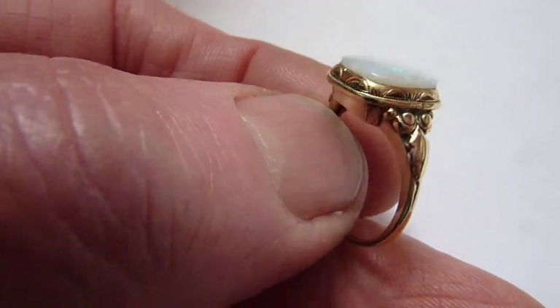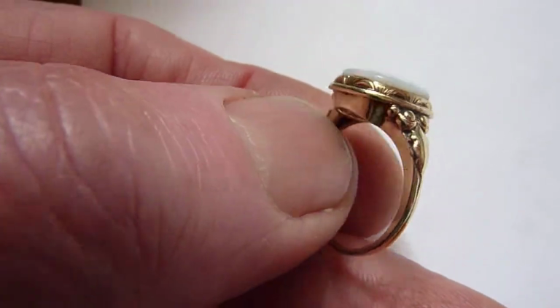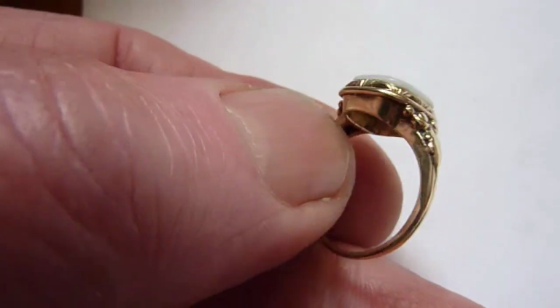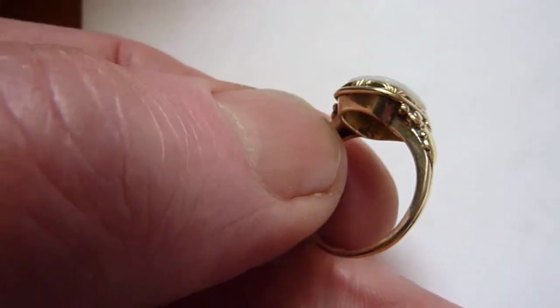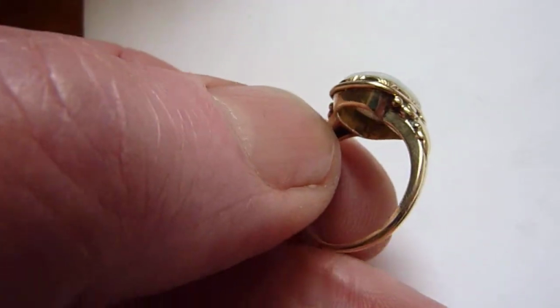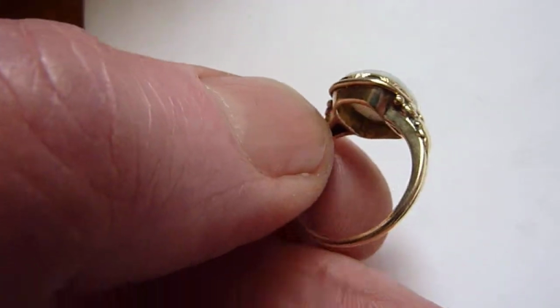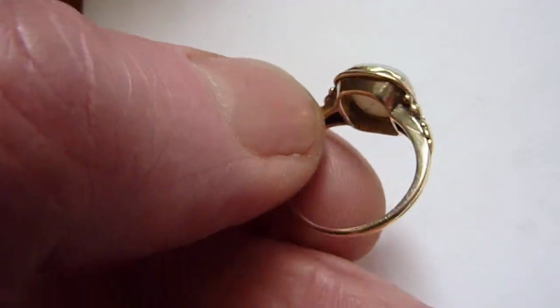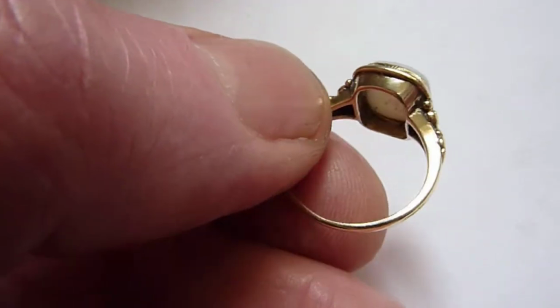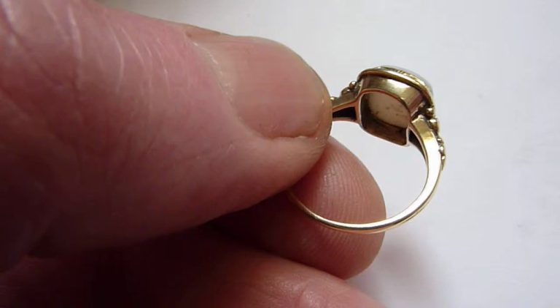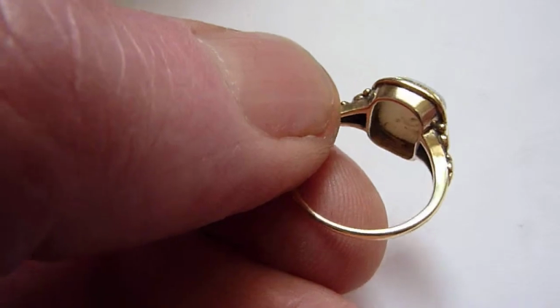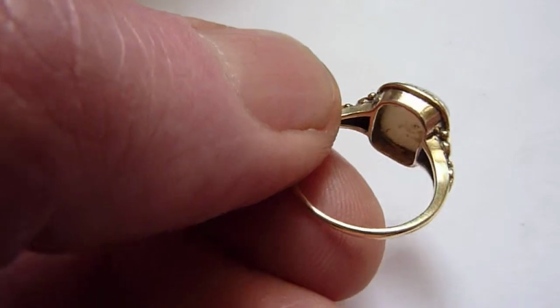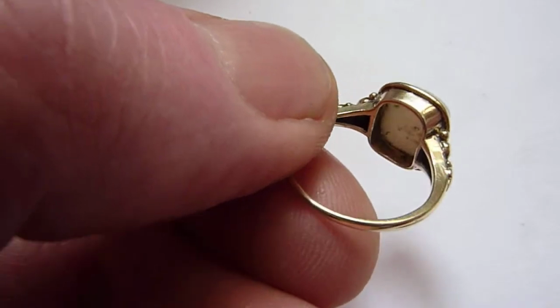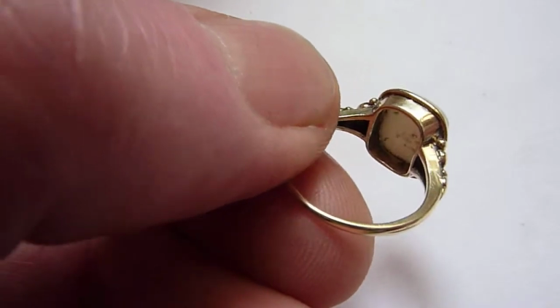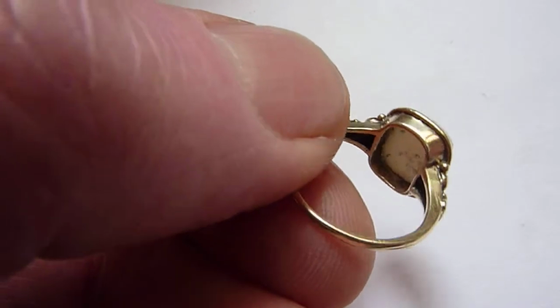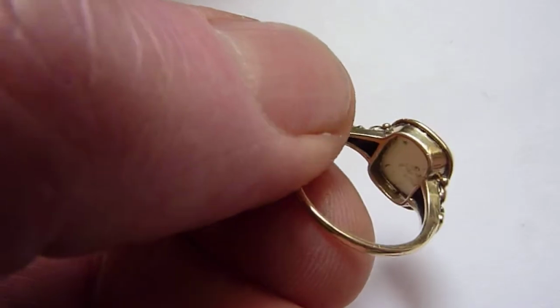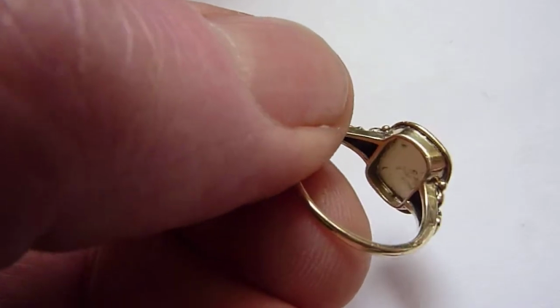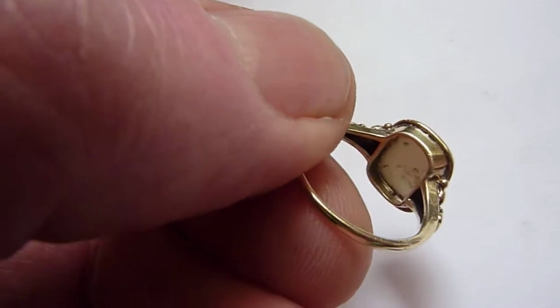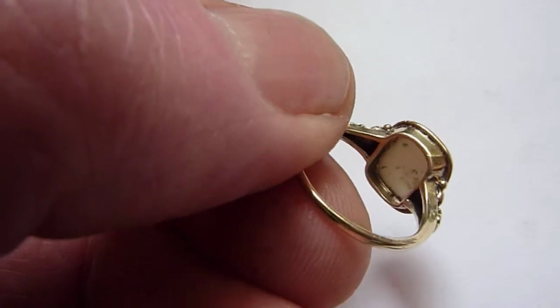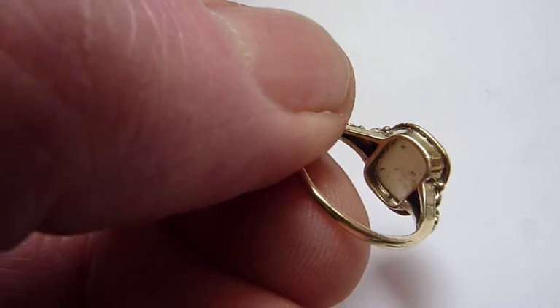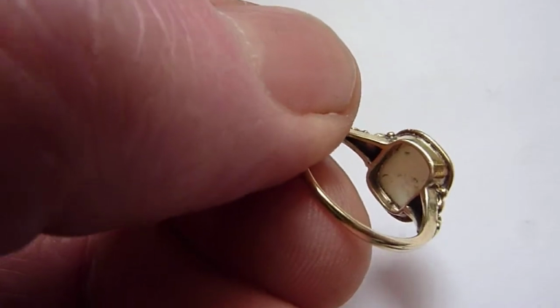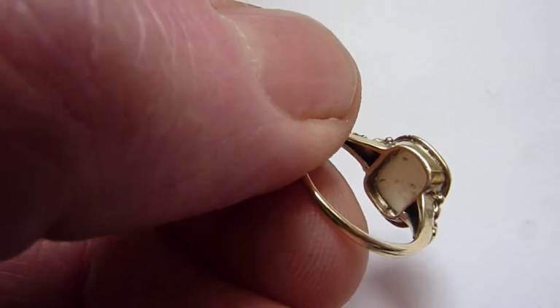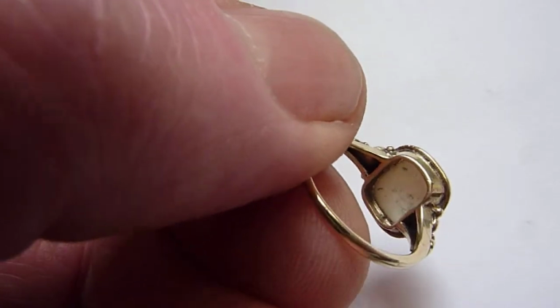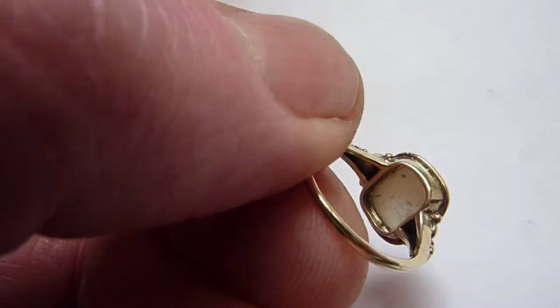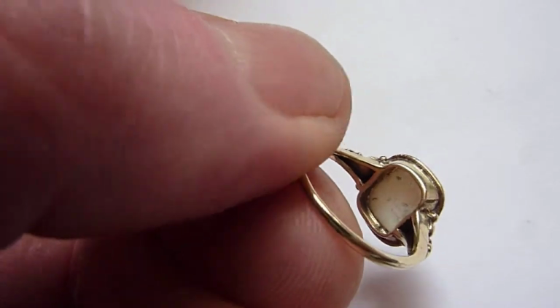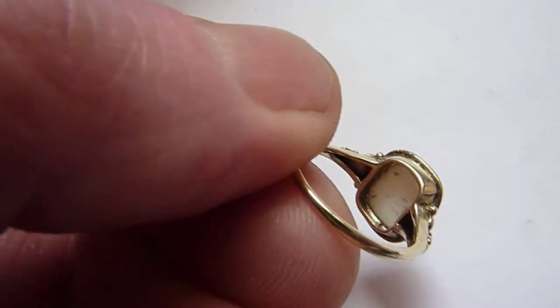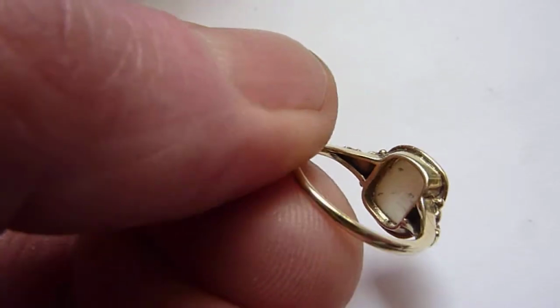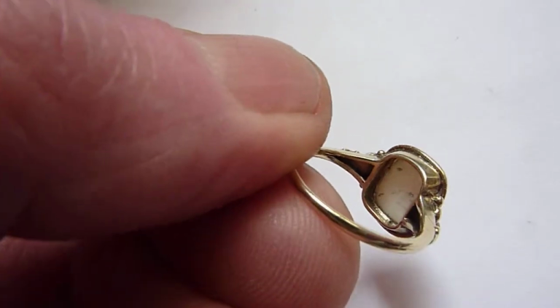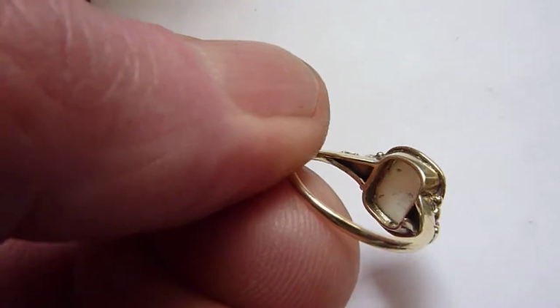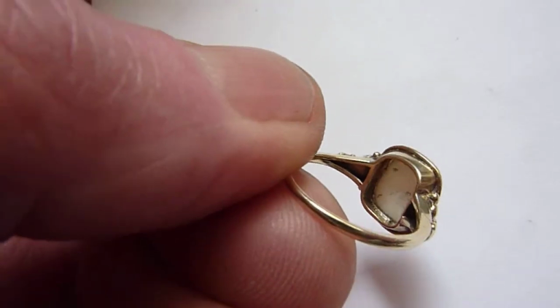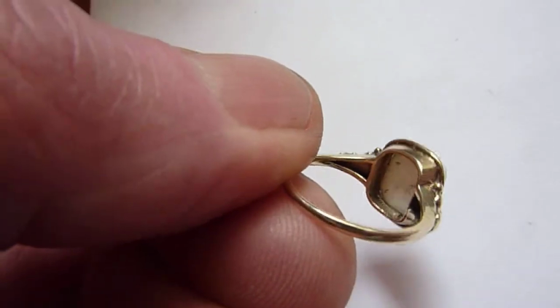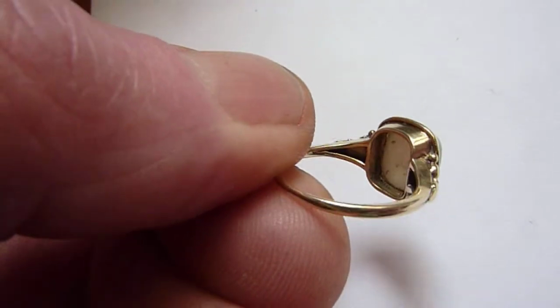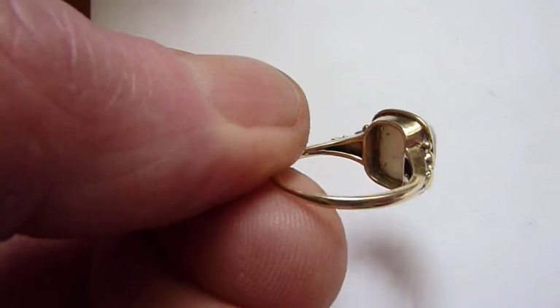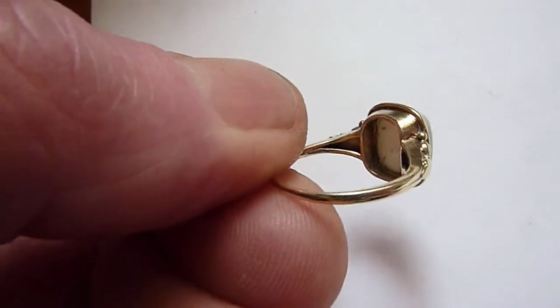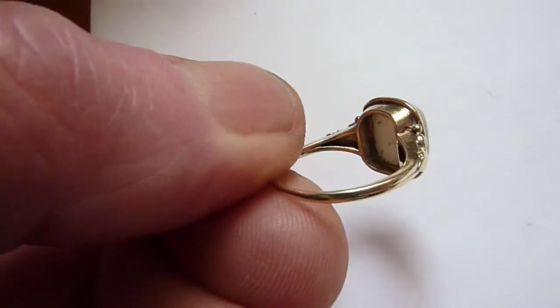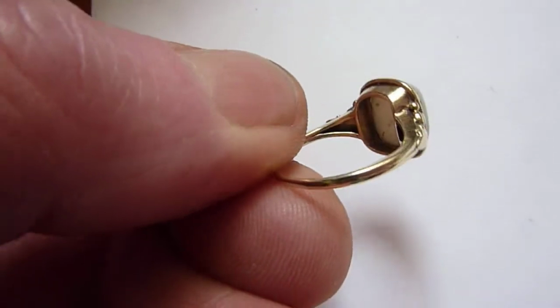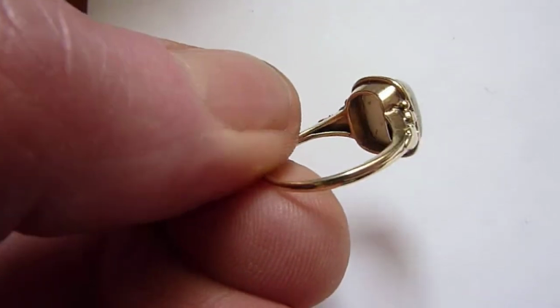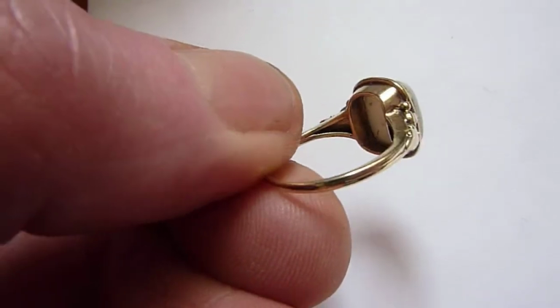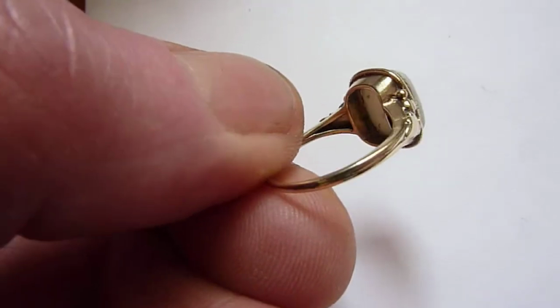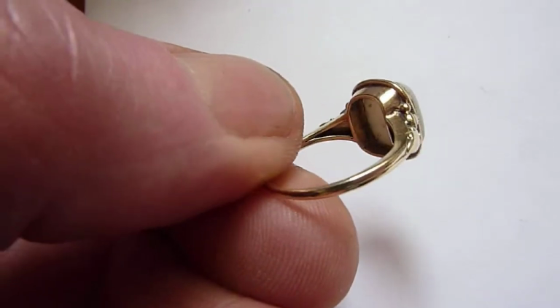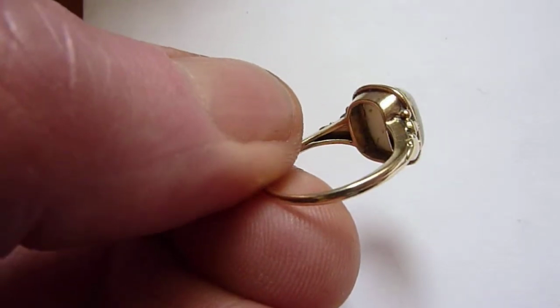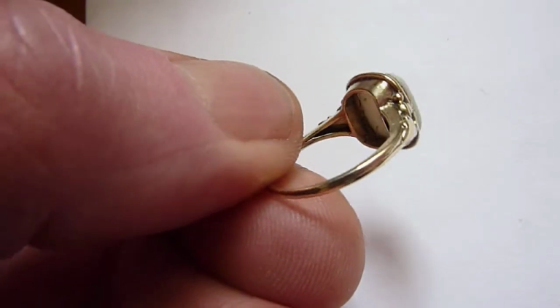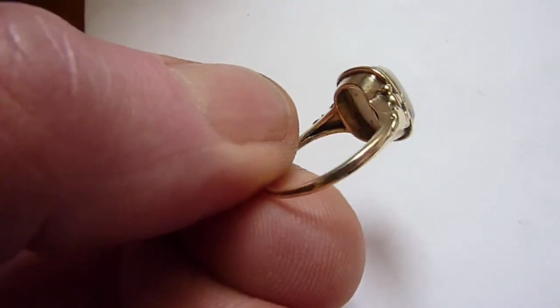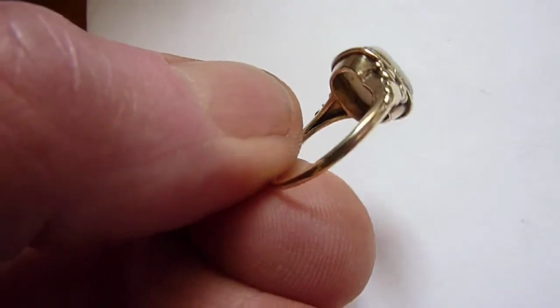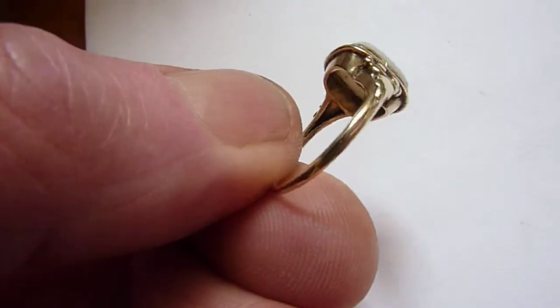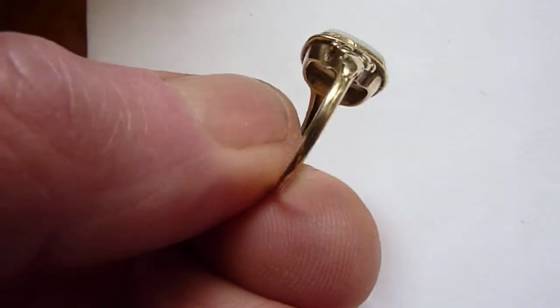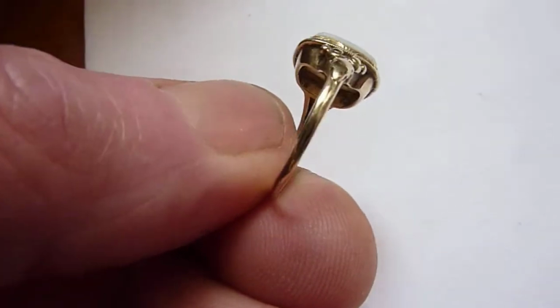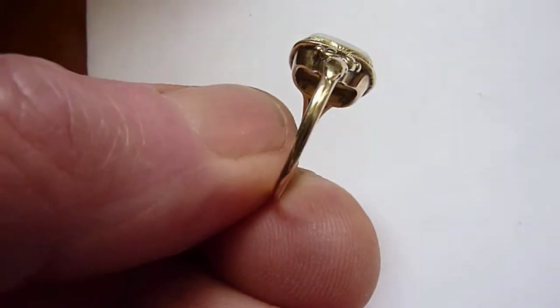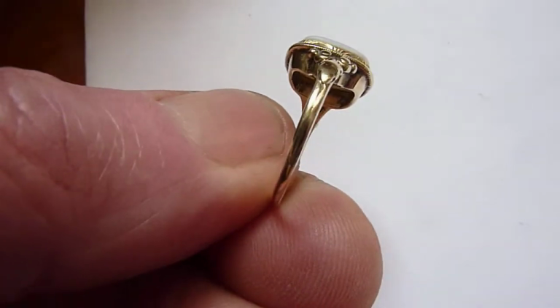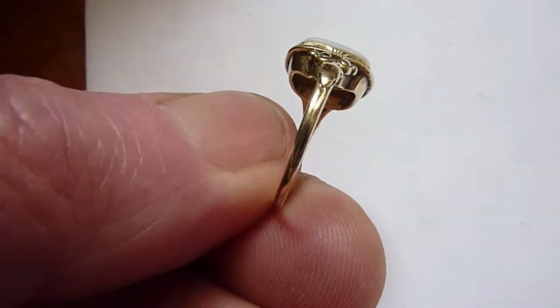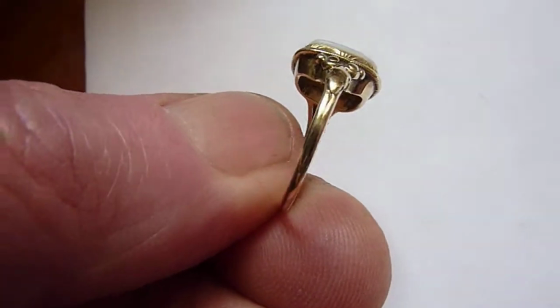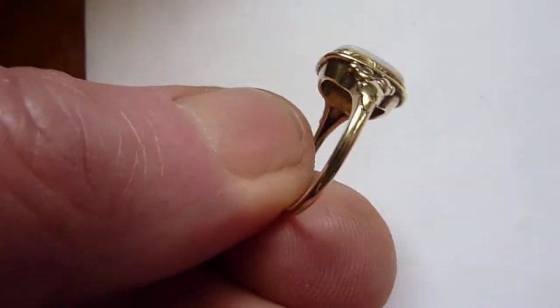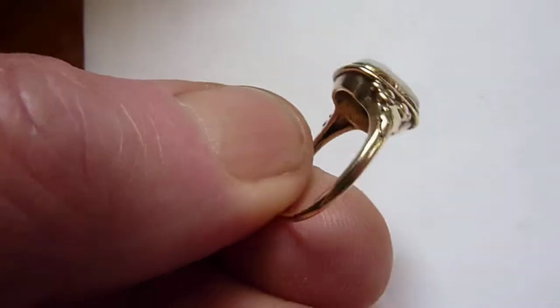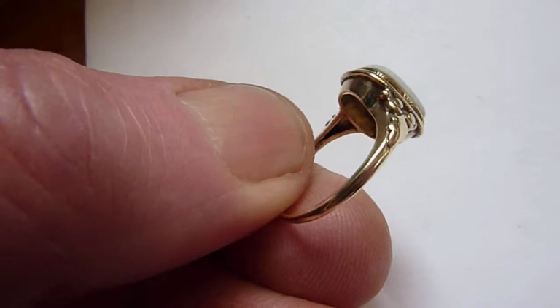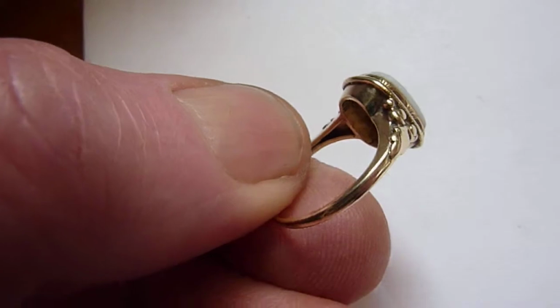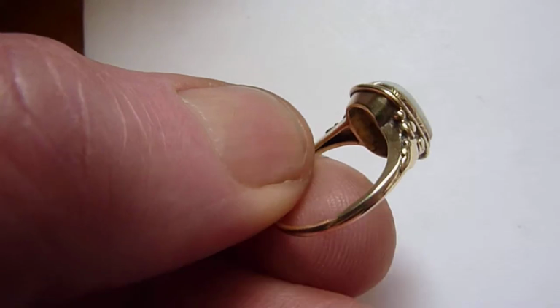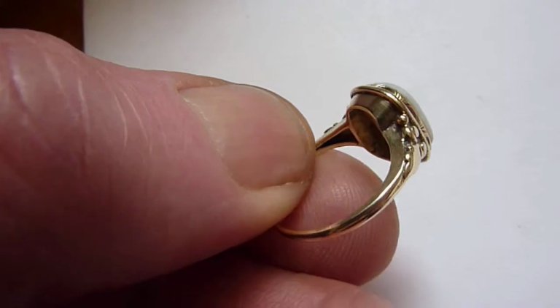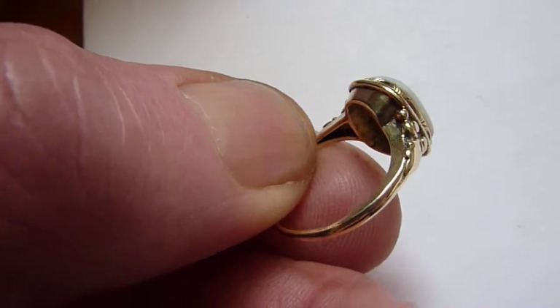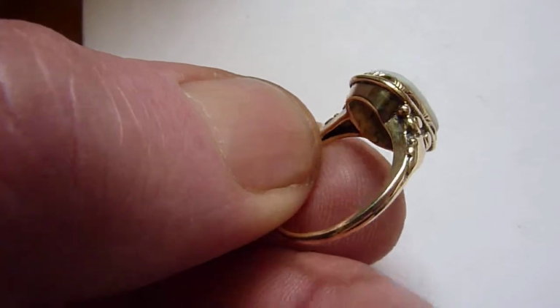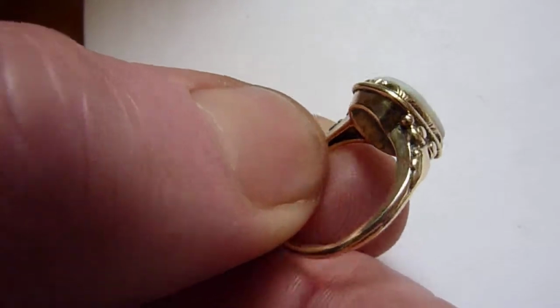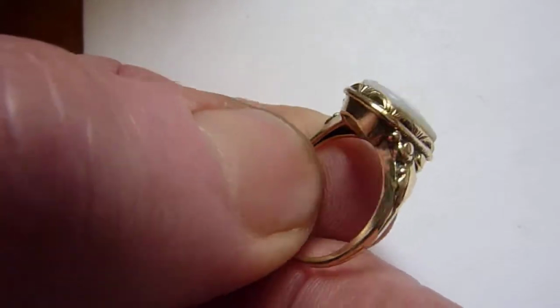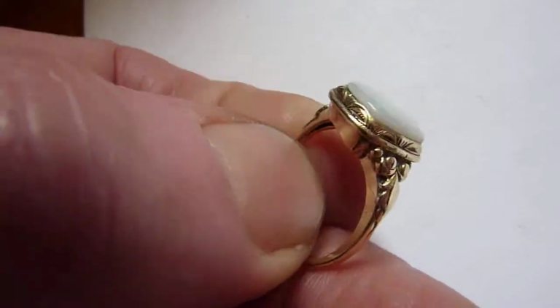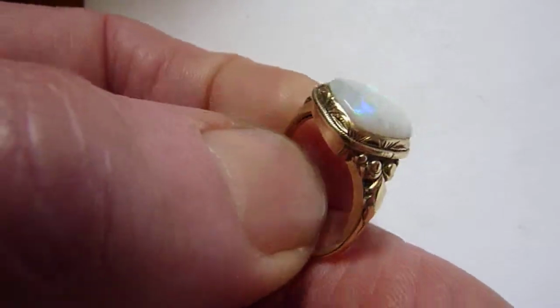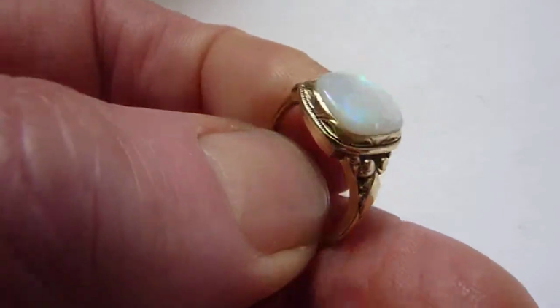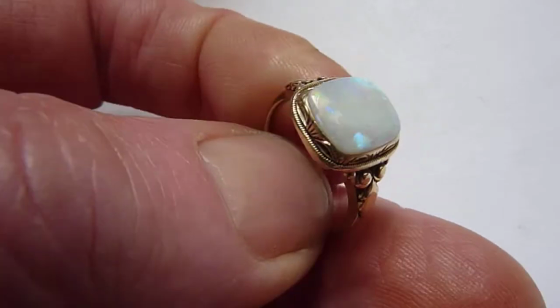There's a little bit of wear to this ring, particularly around the band here. But still very usable and a very pretty piece.